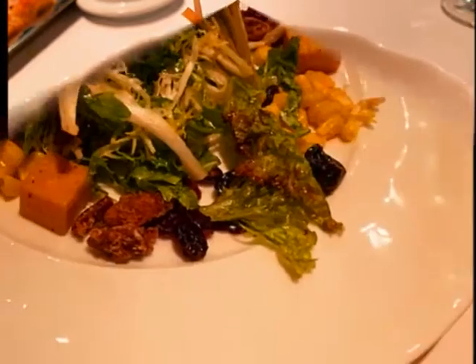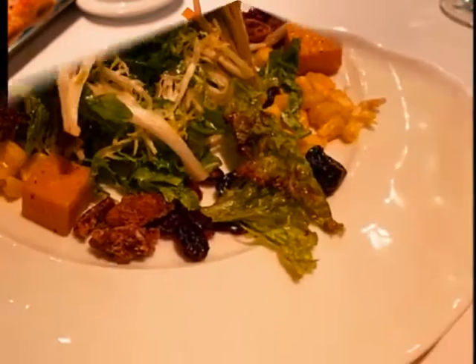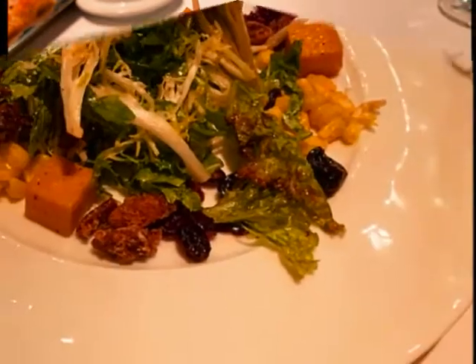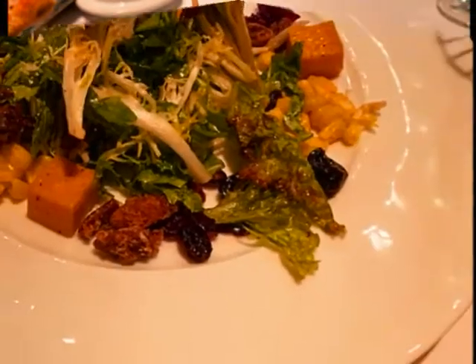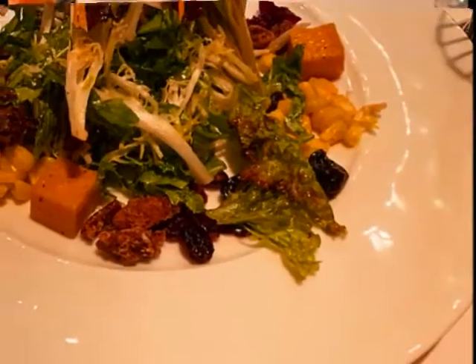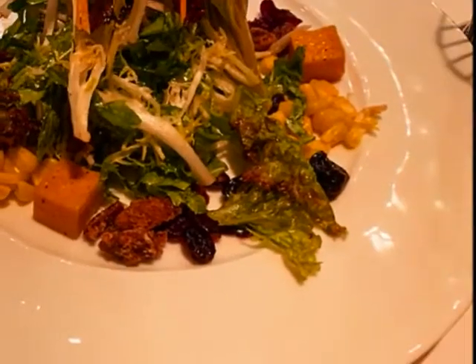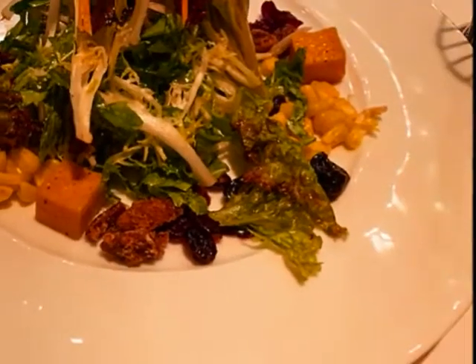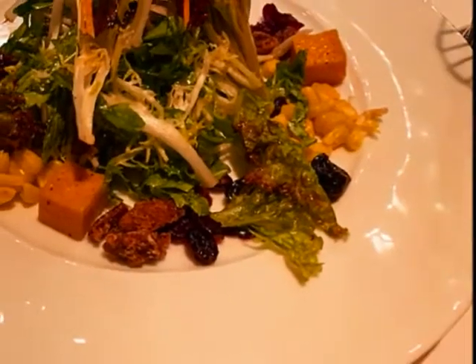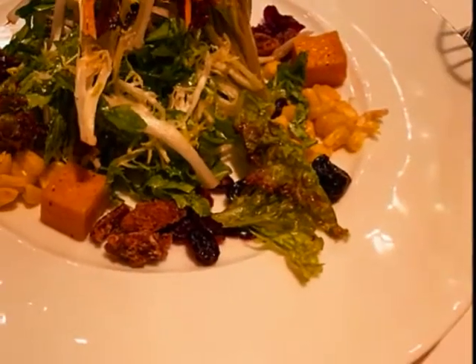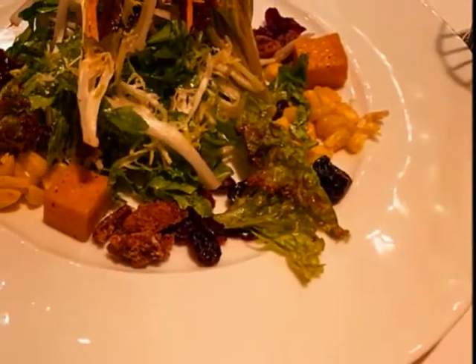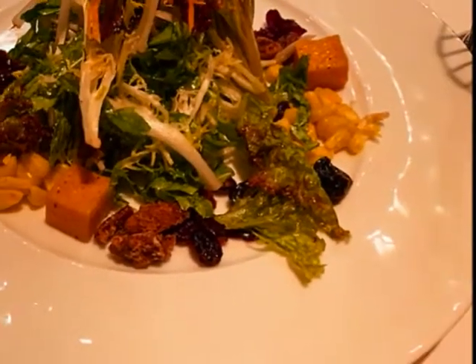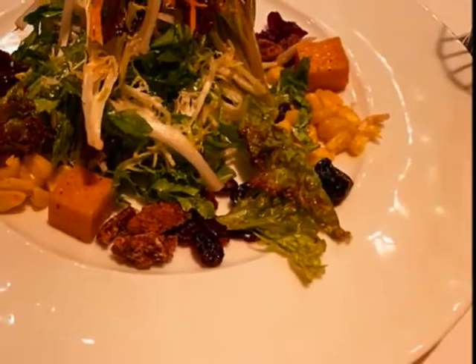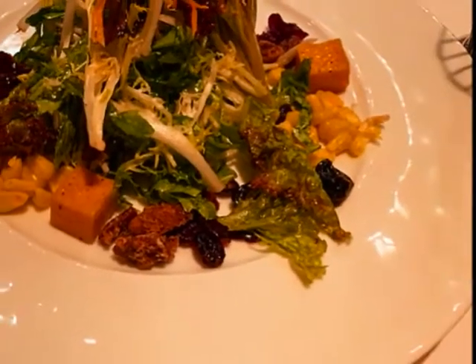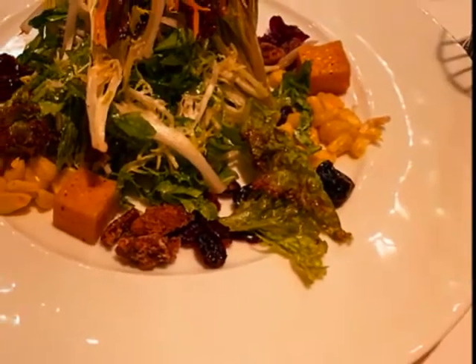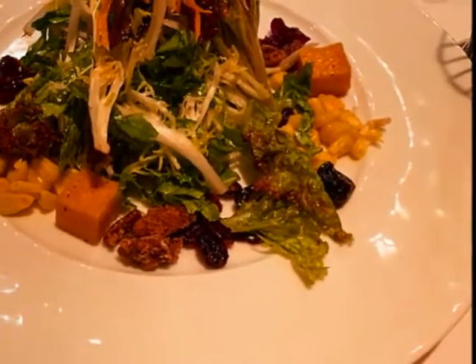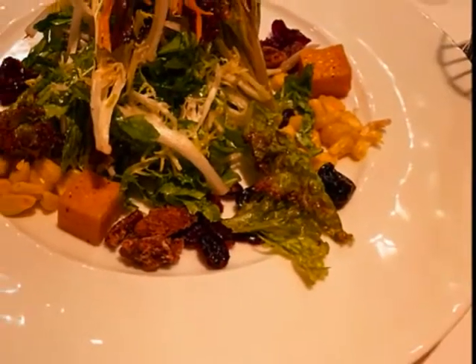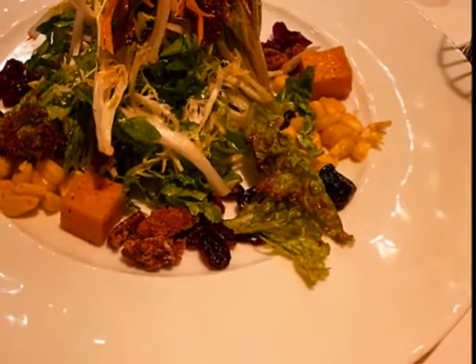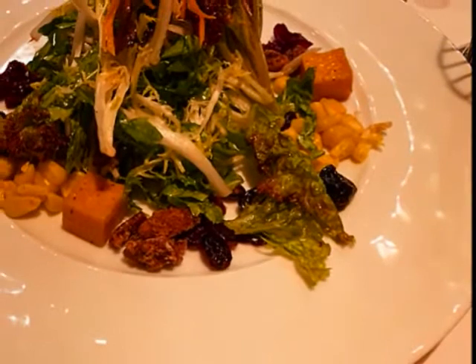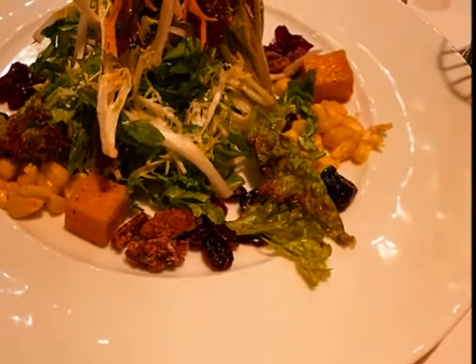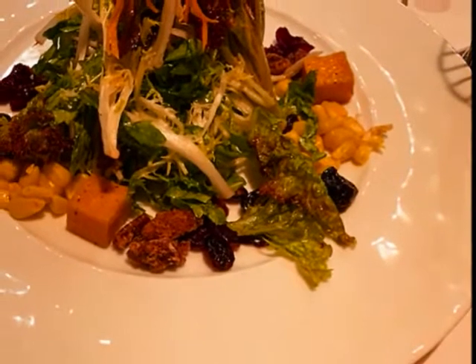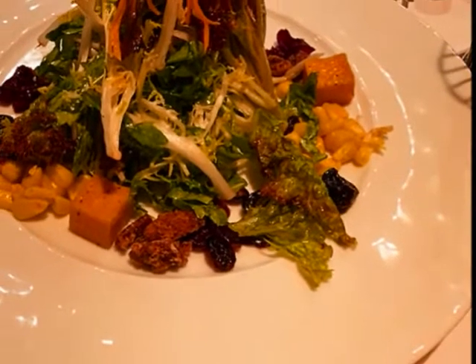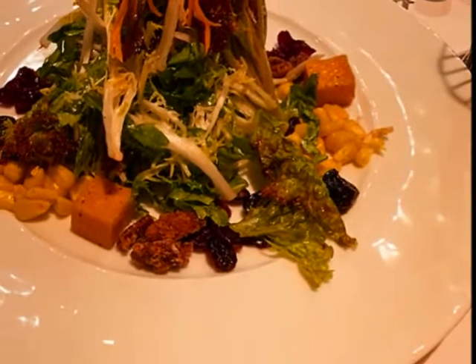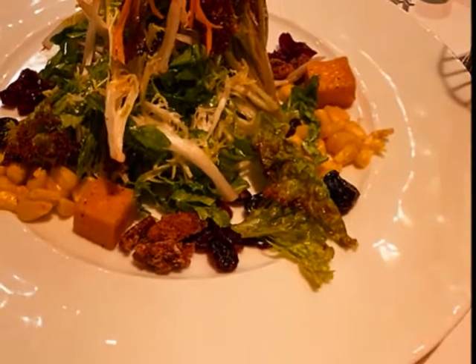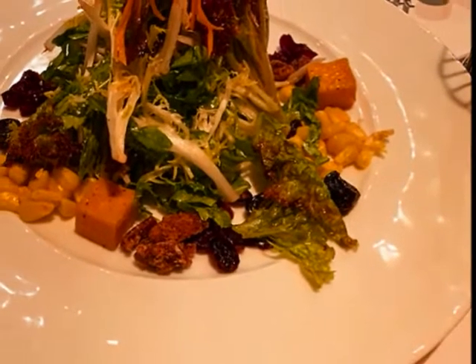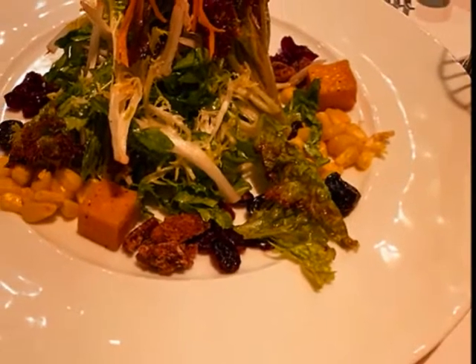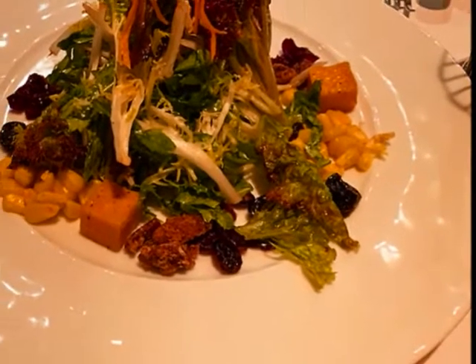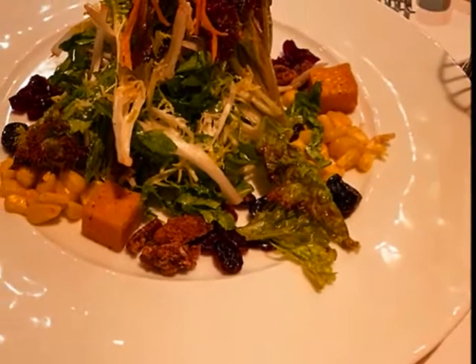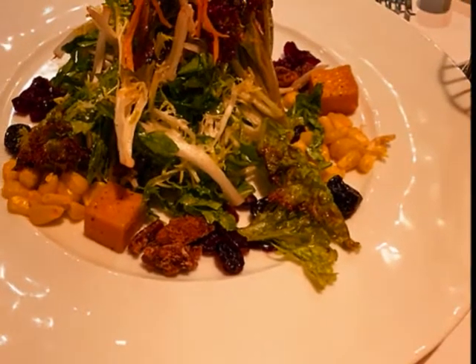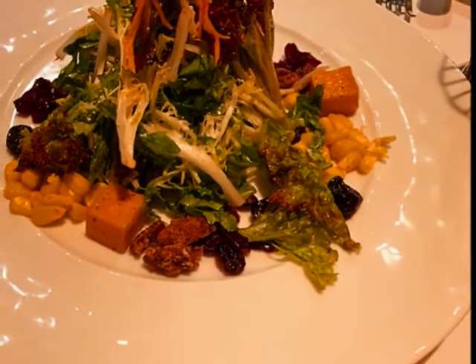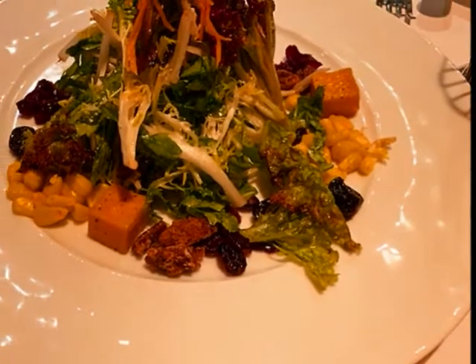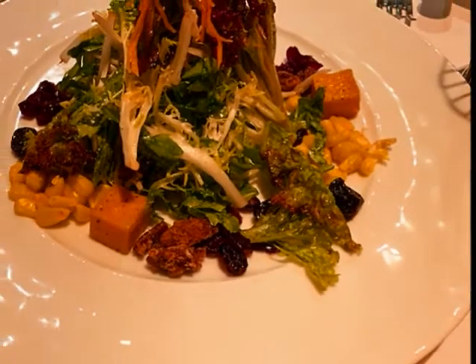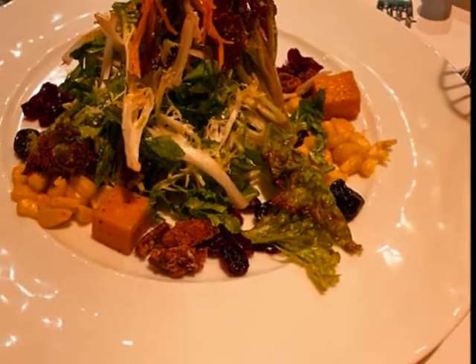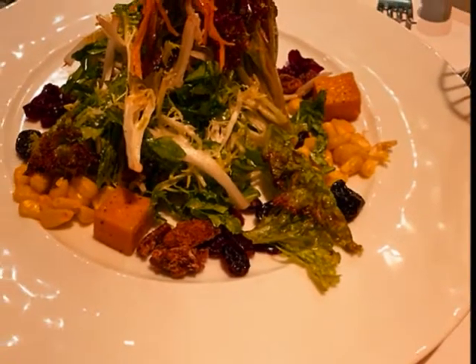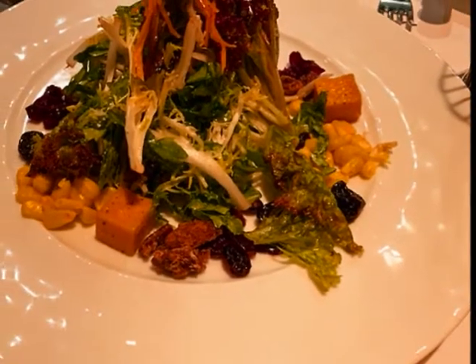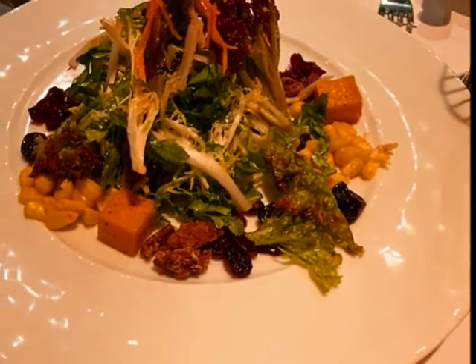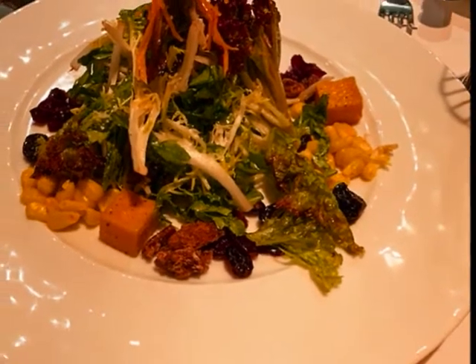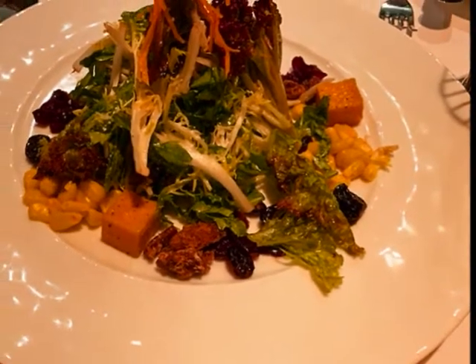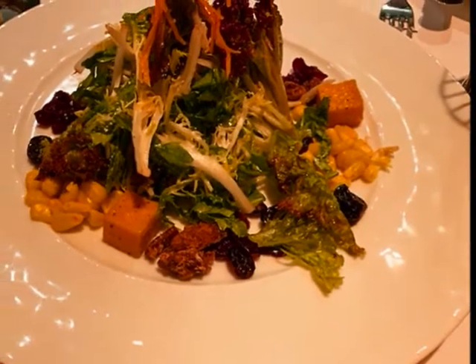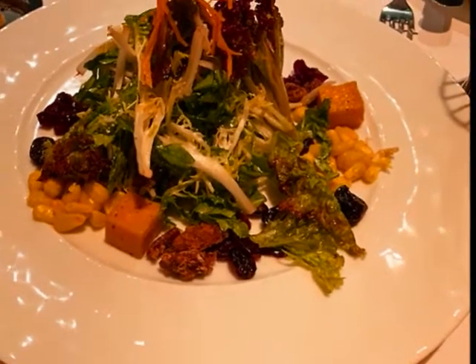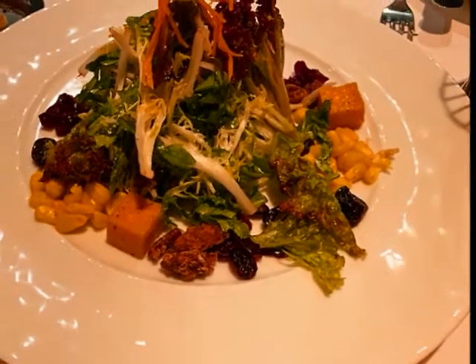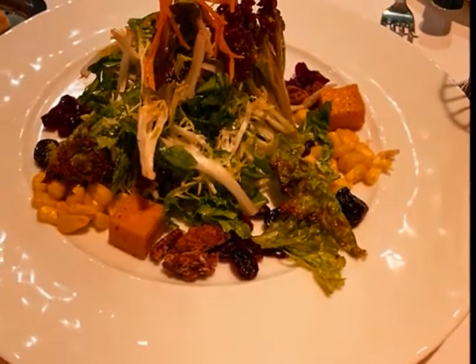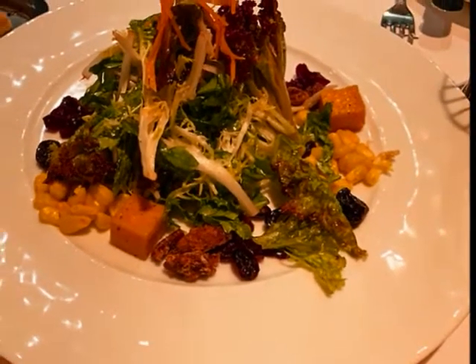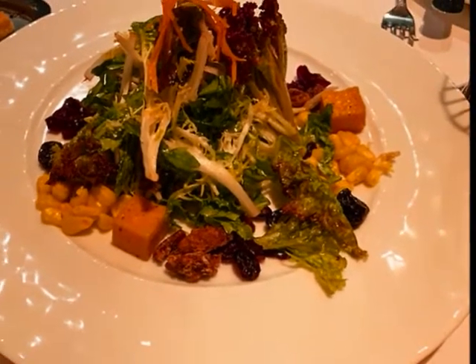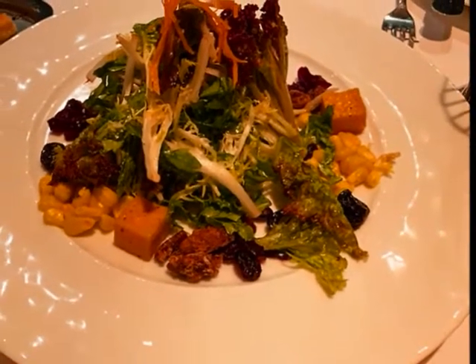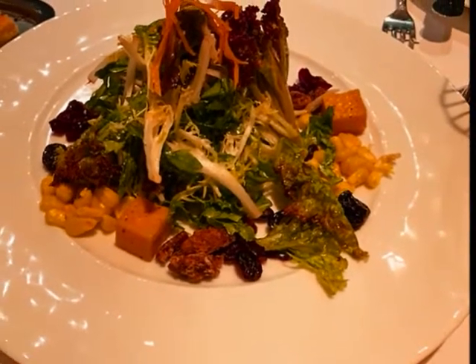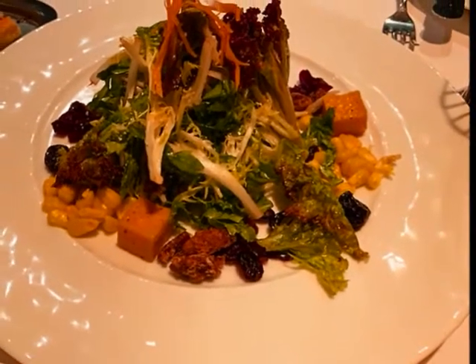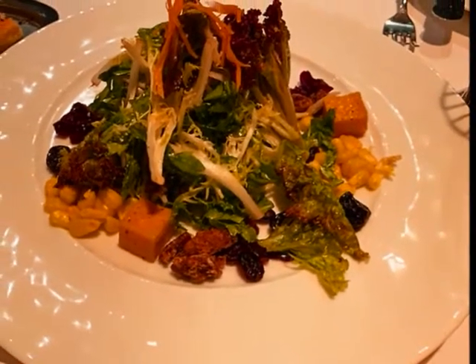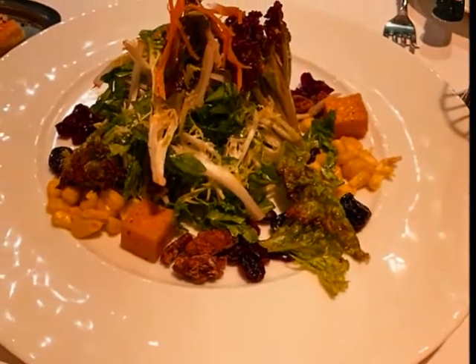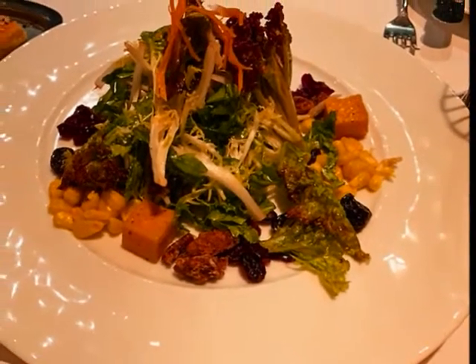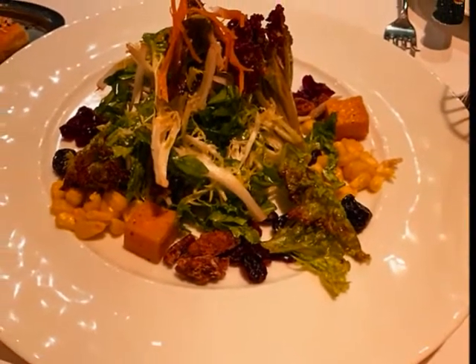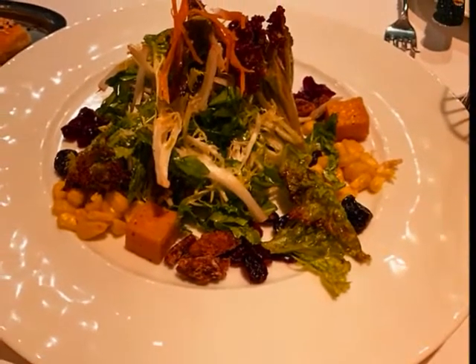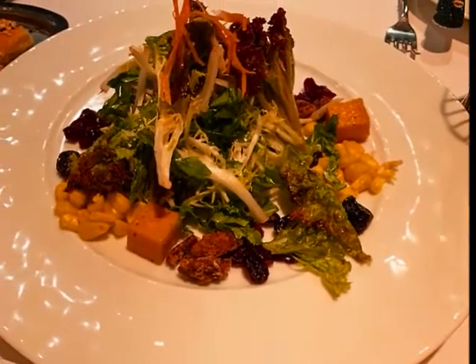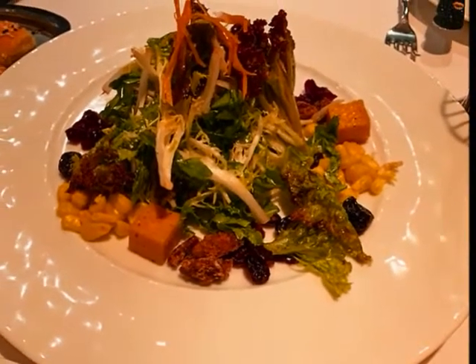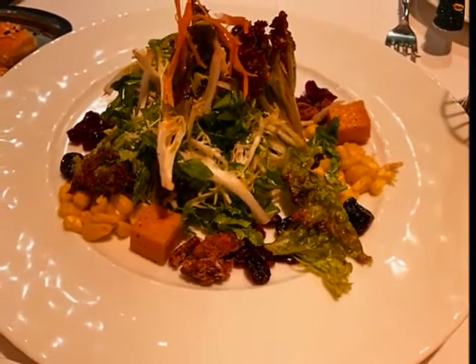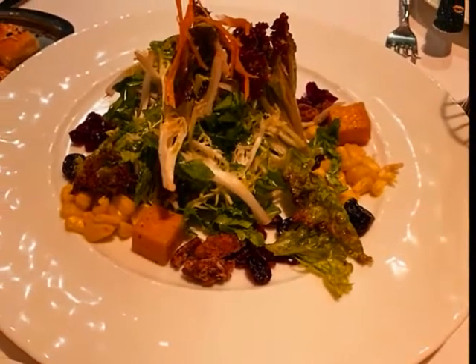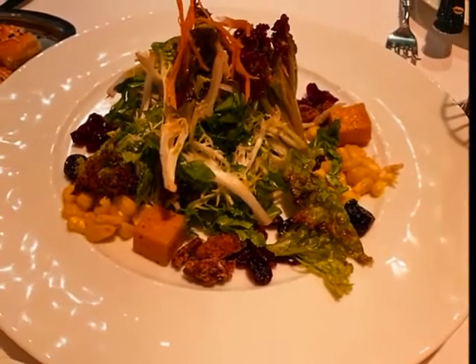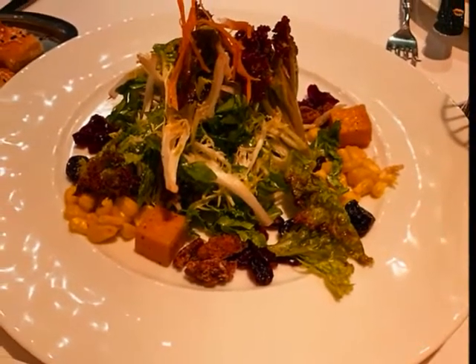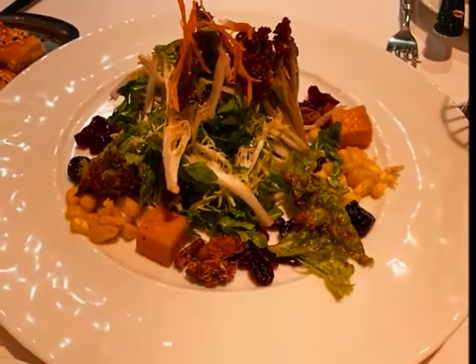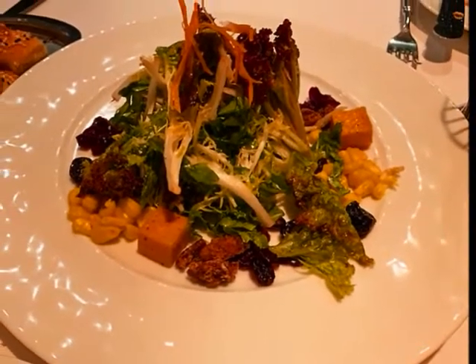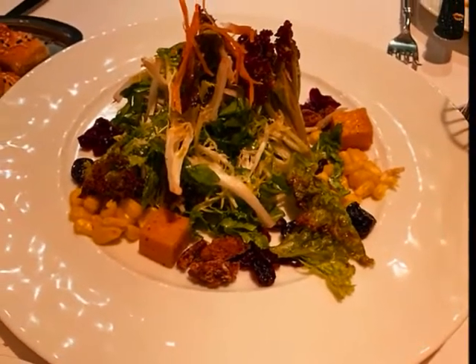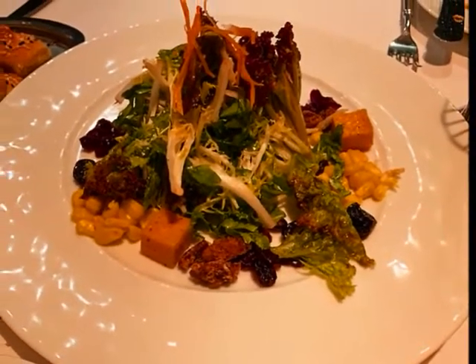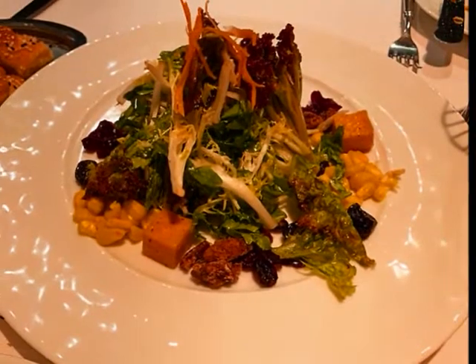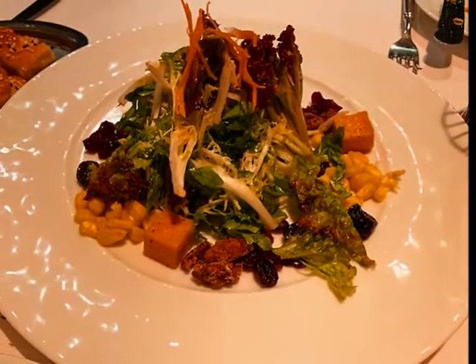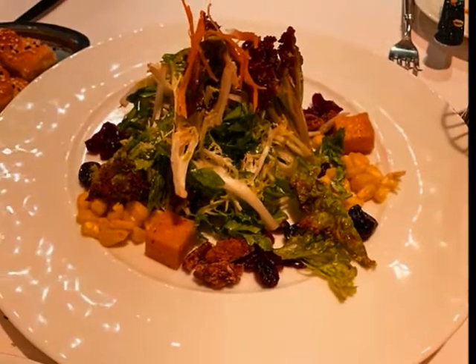Mixed greens with corn, pecans, cheese, and sun-dried tomatoes with a tarragon vinaigrette.